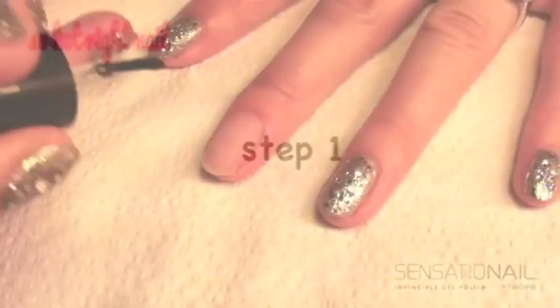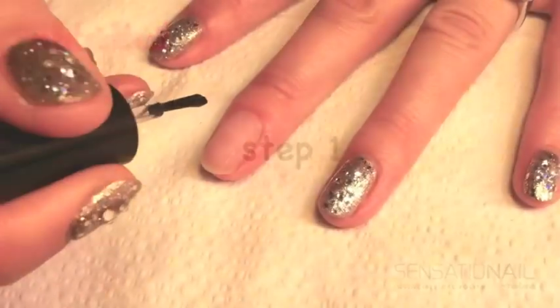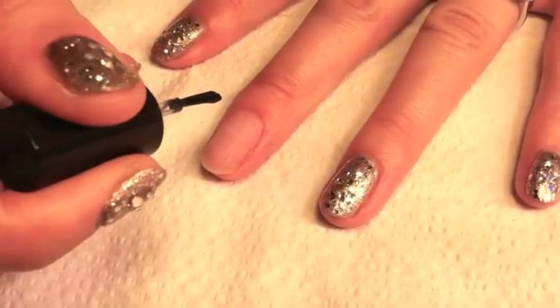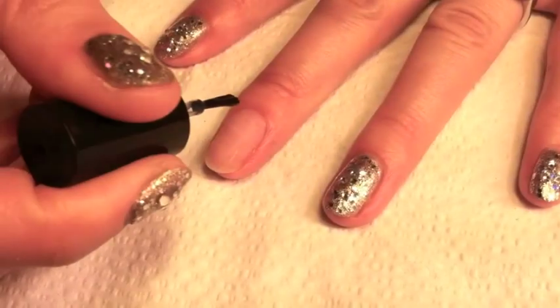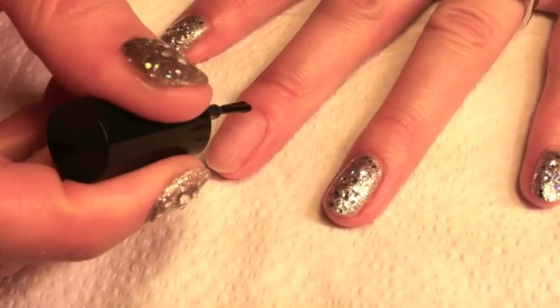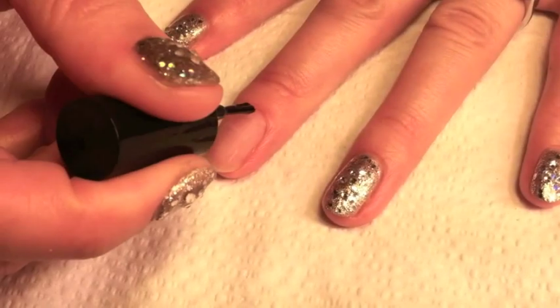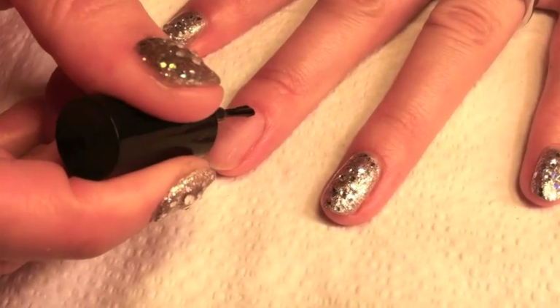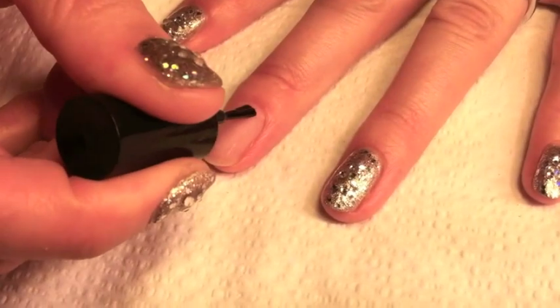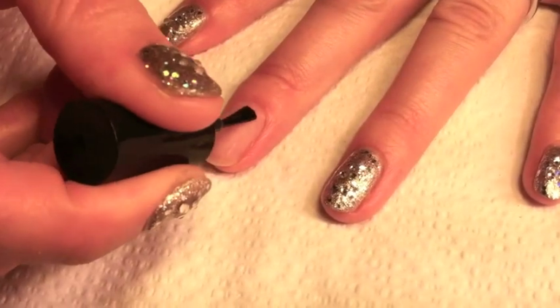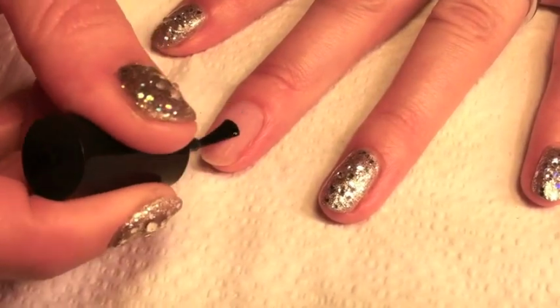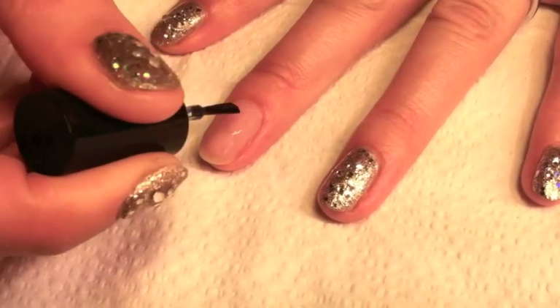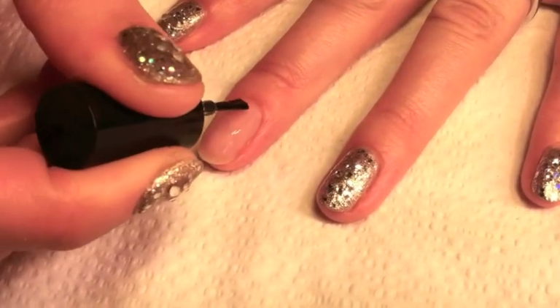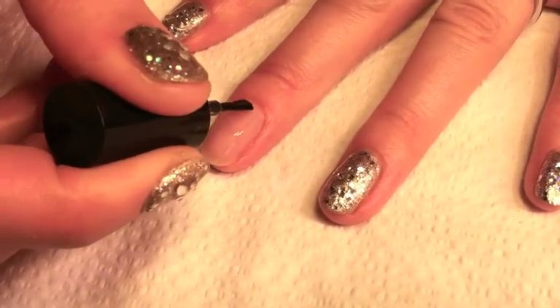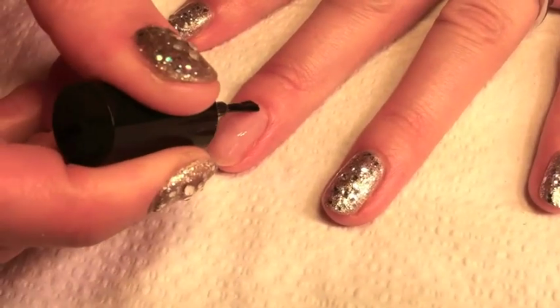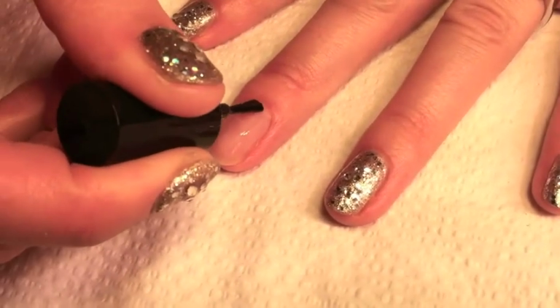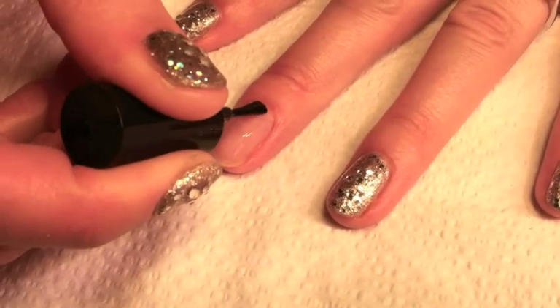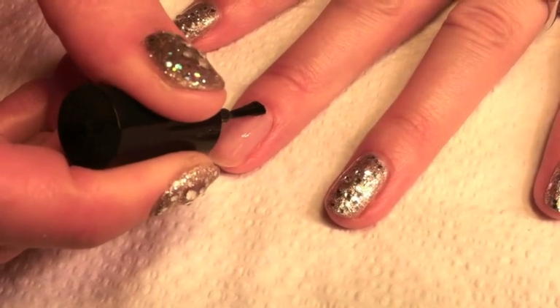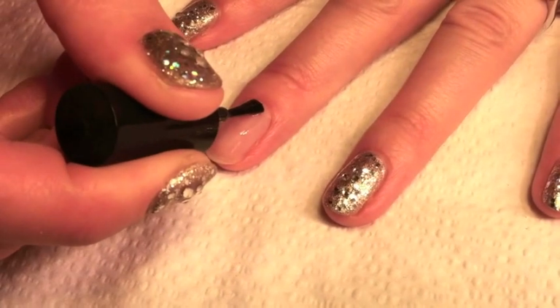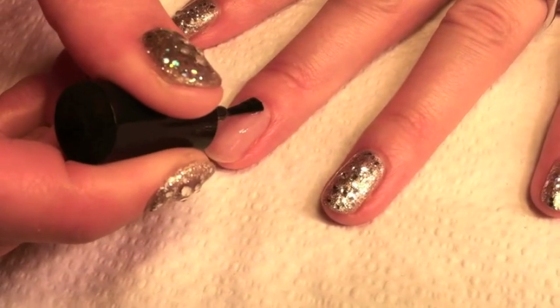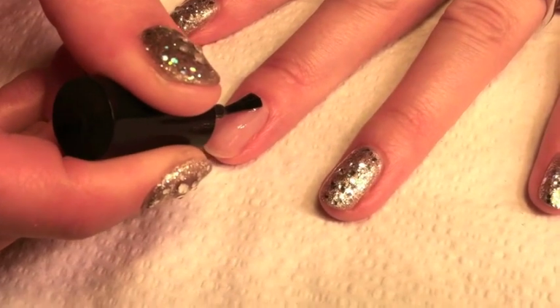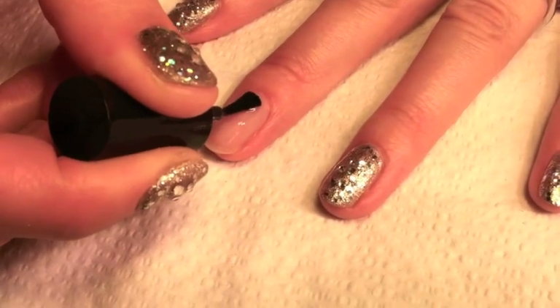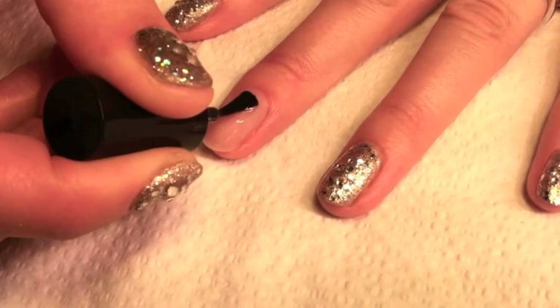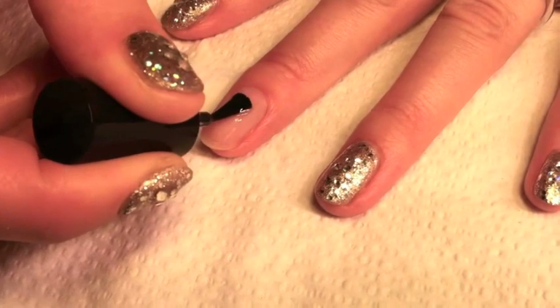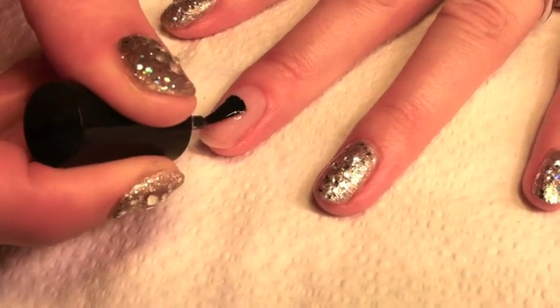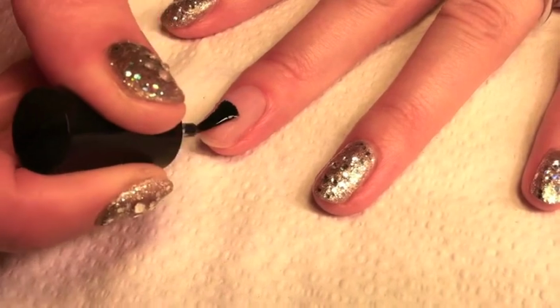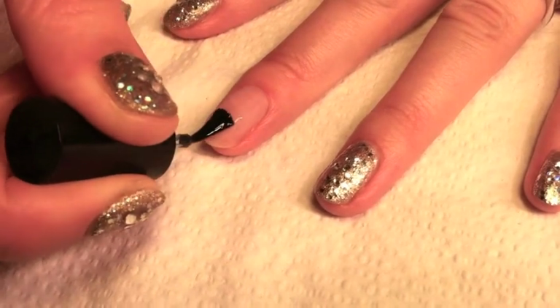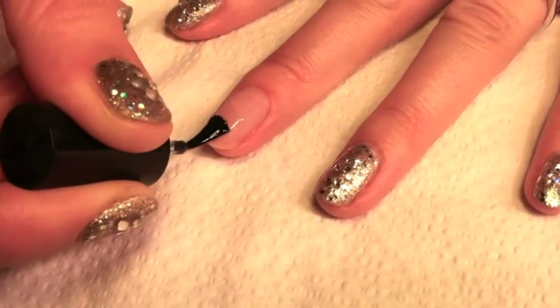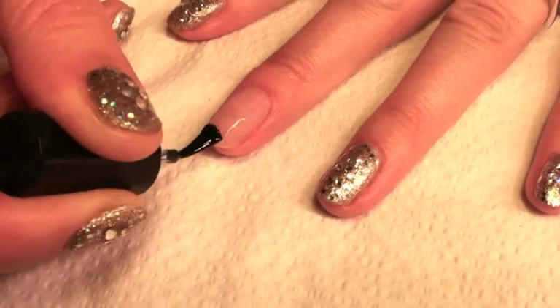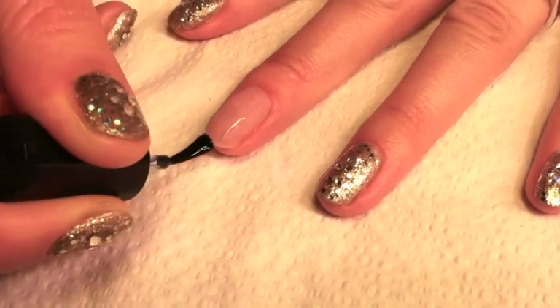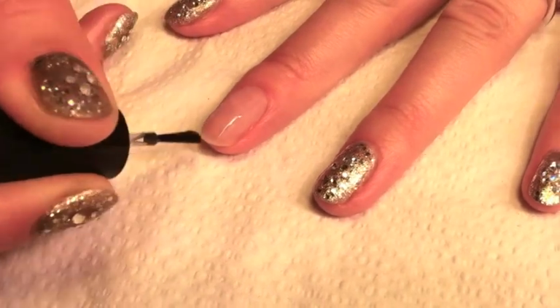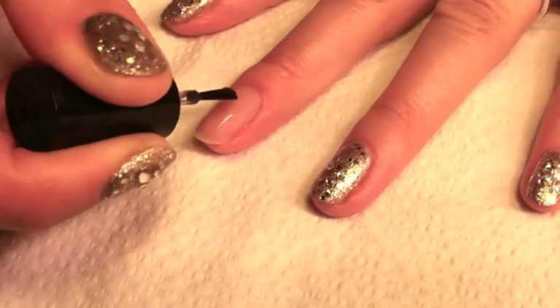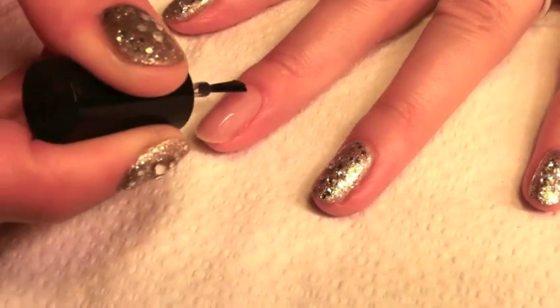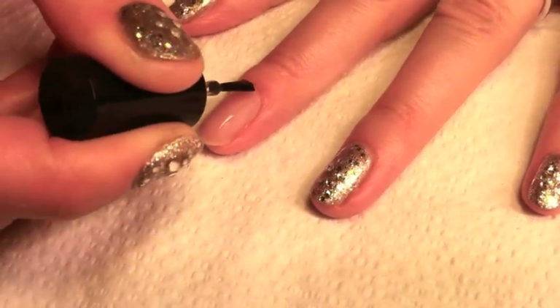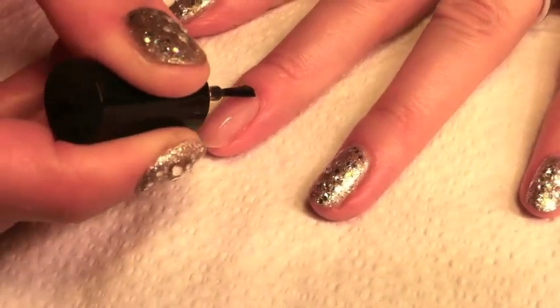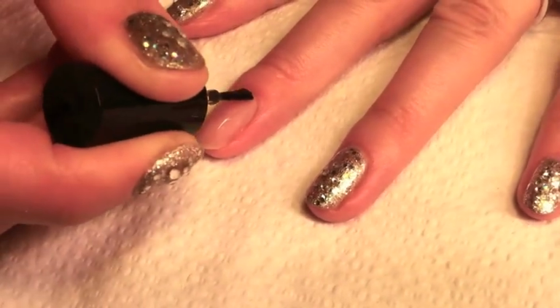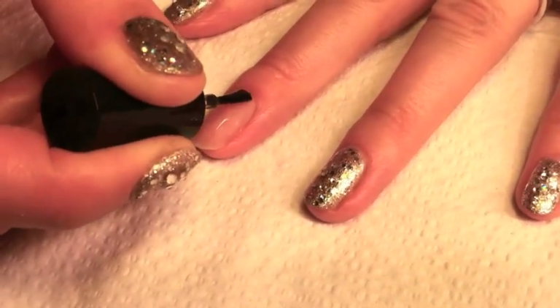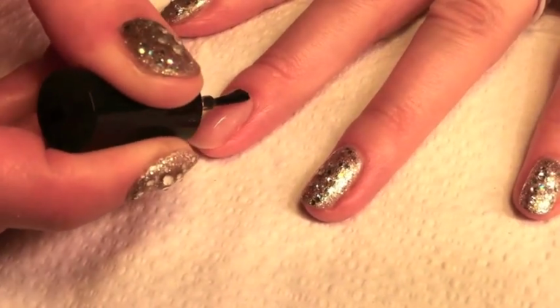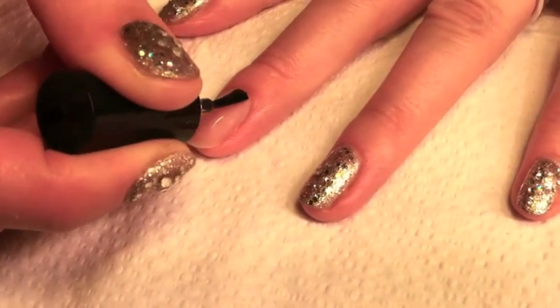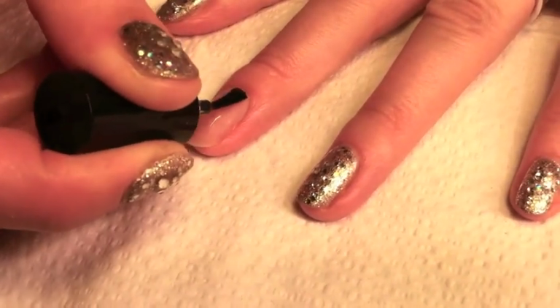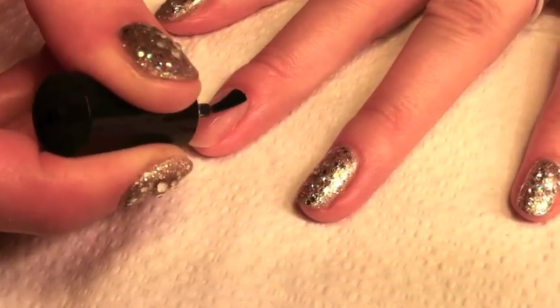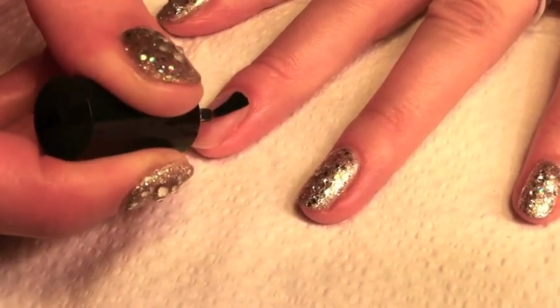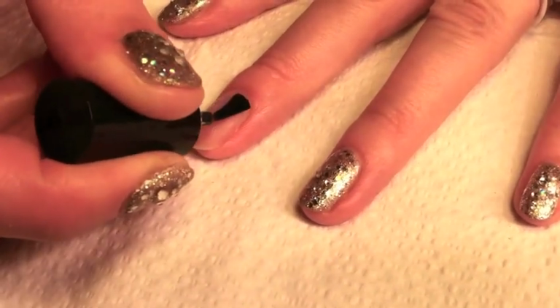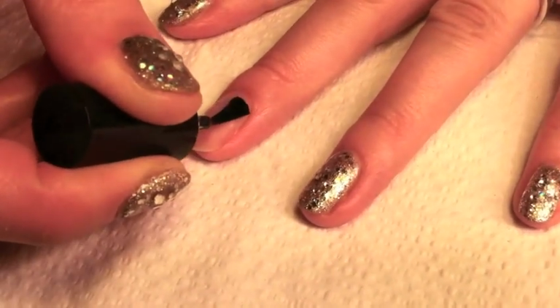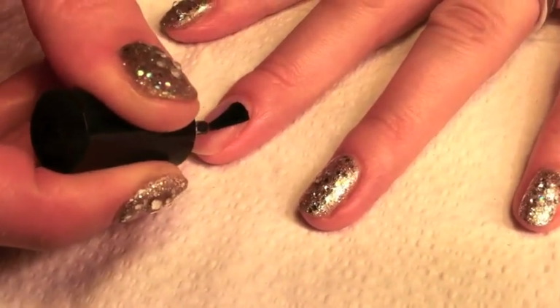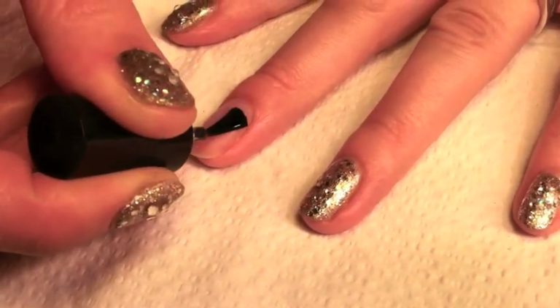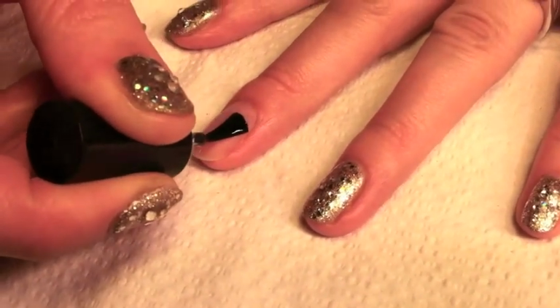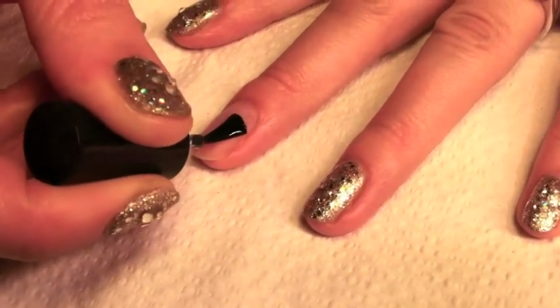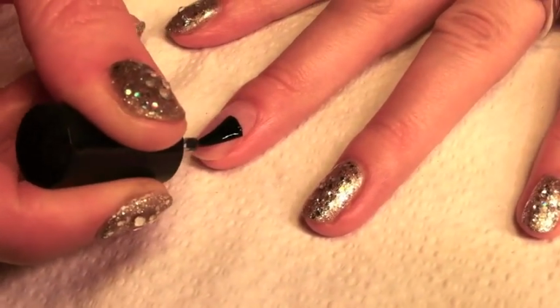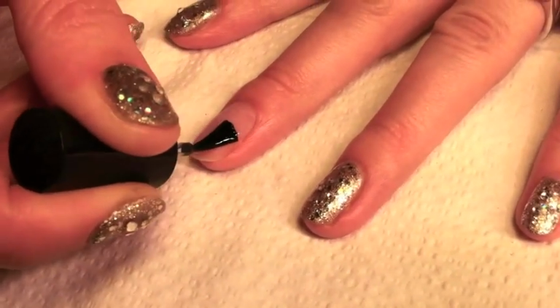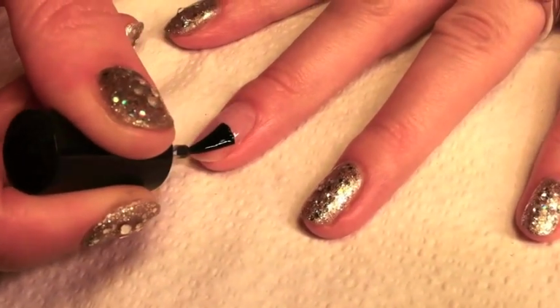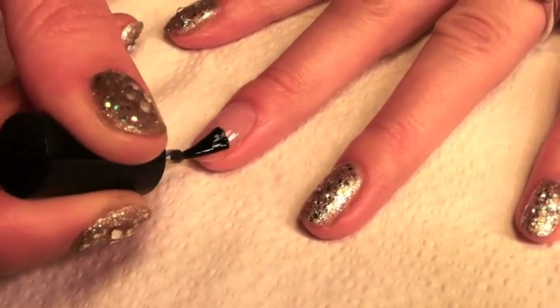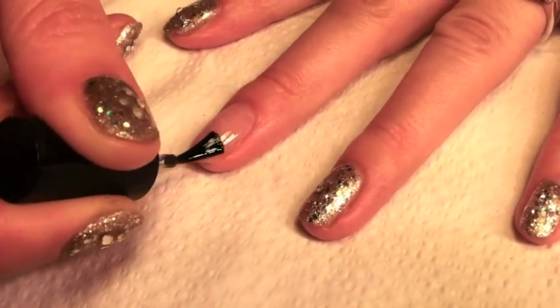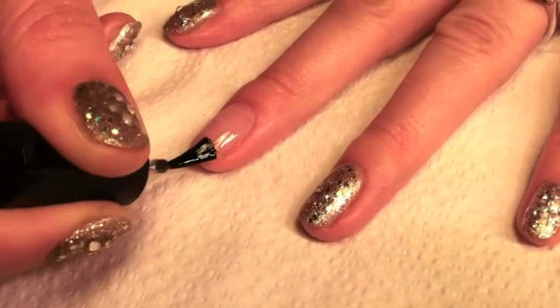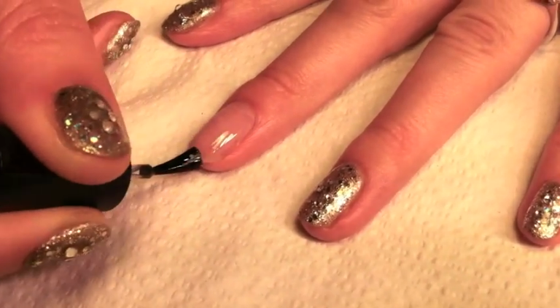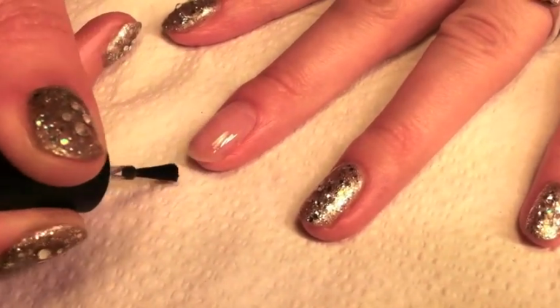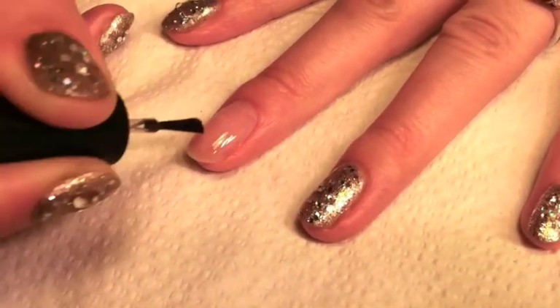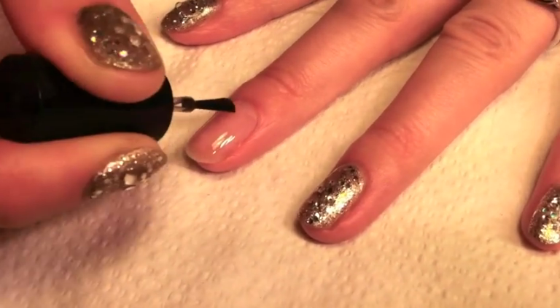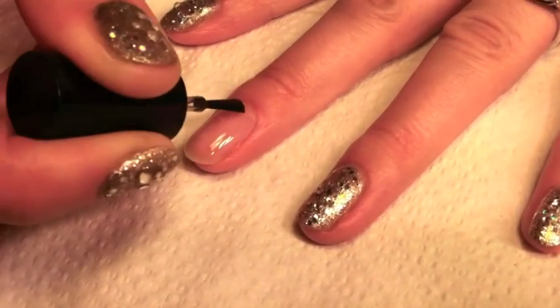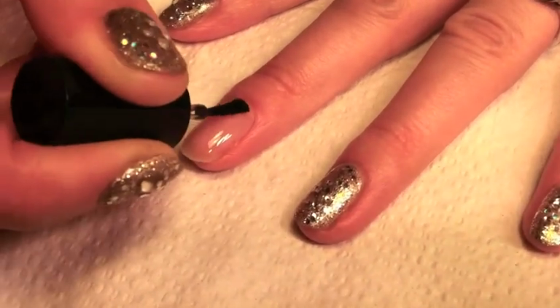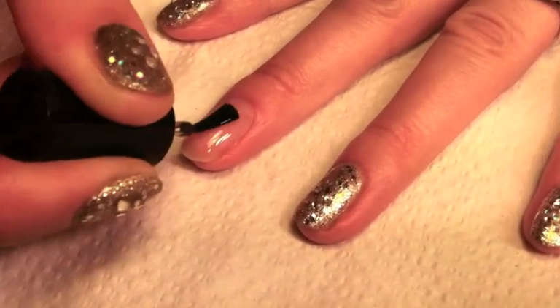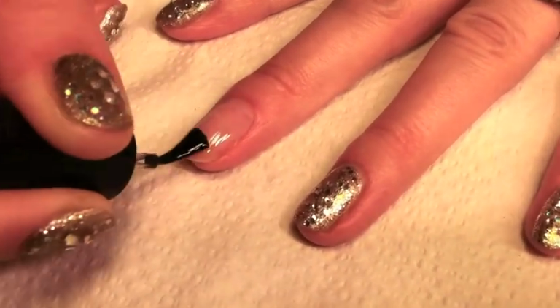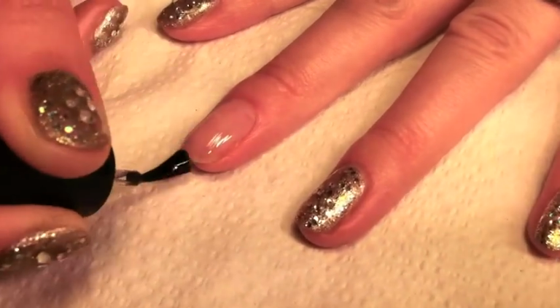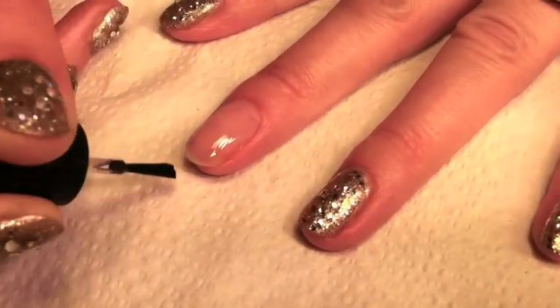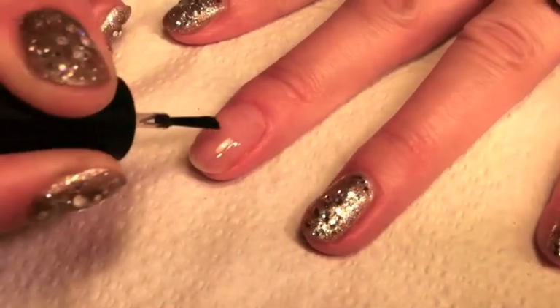Apply a layer of base and top coat and cure in your sensational lamp for 60 seconds.